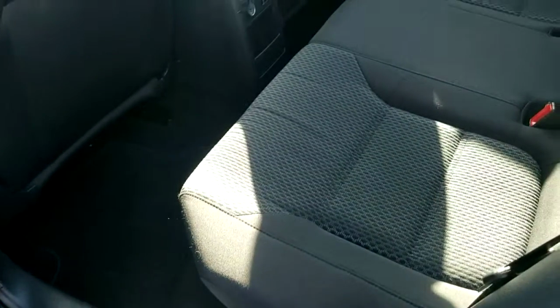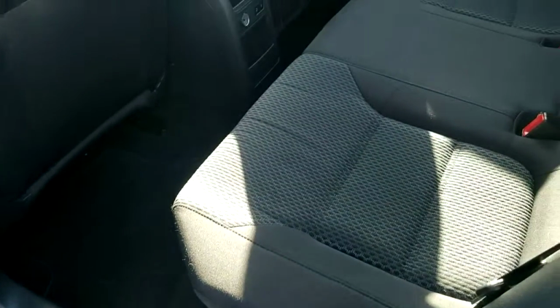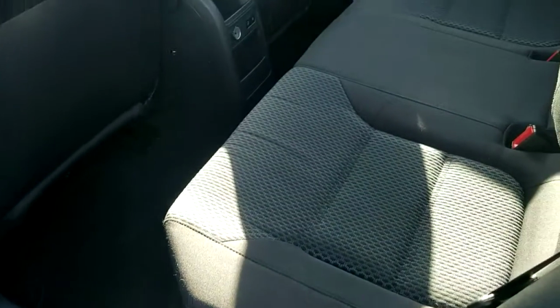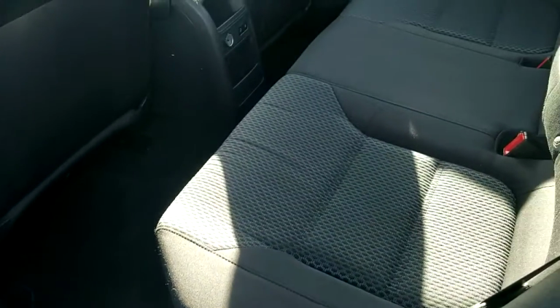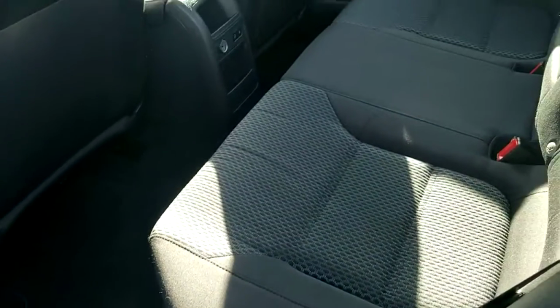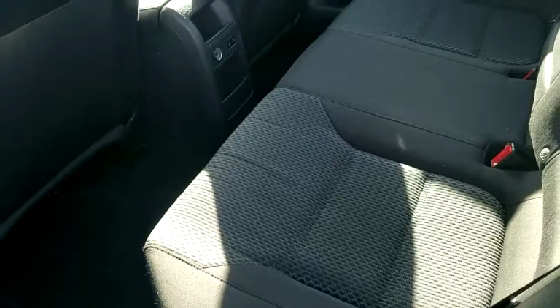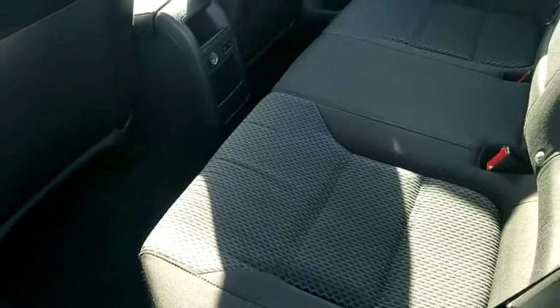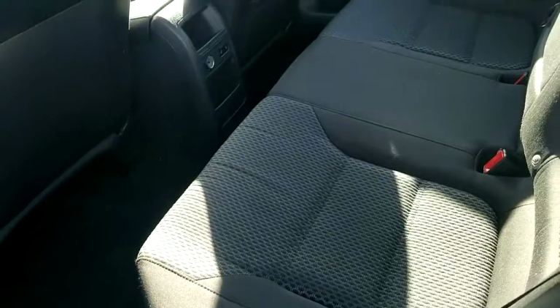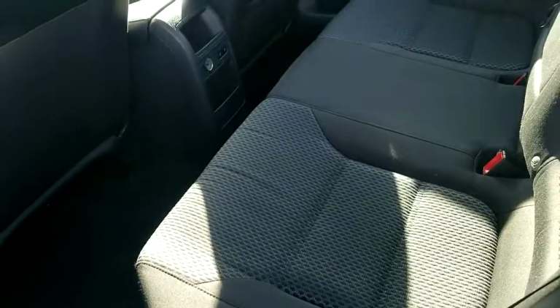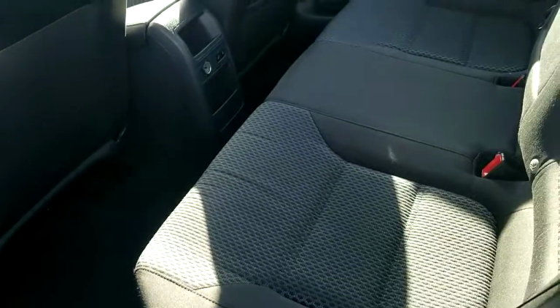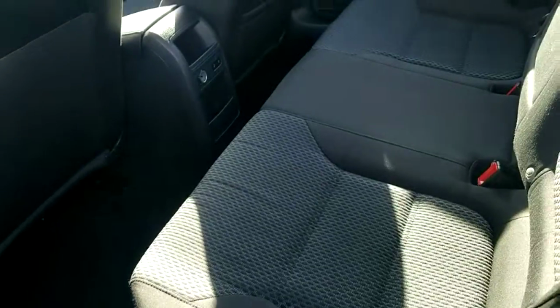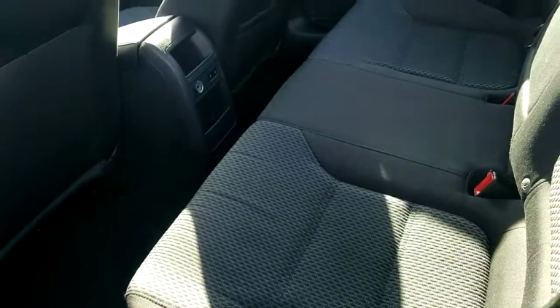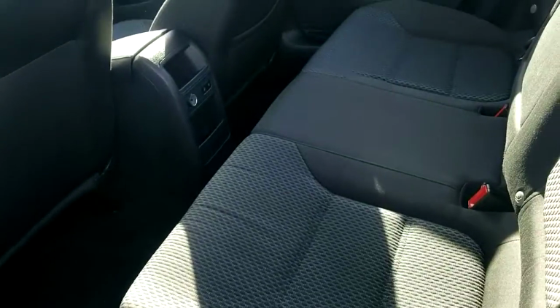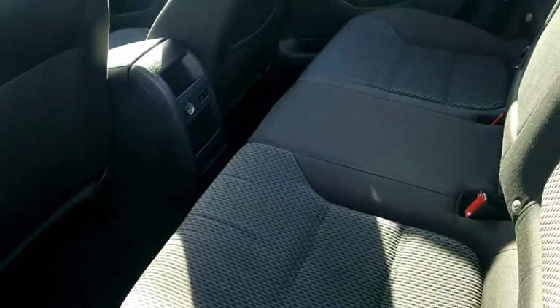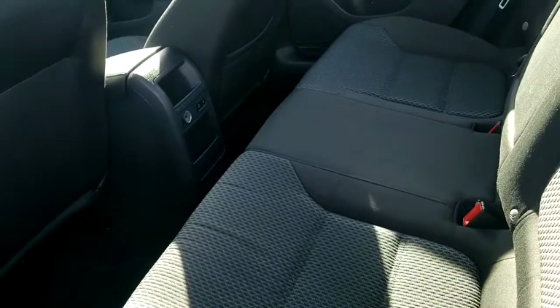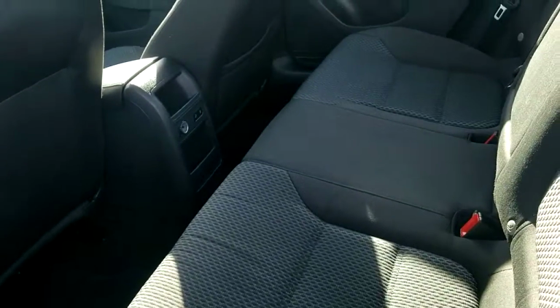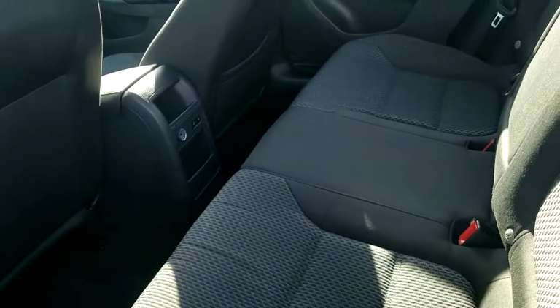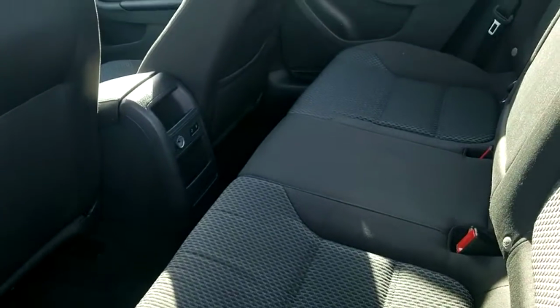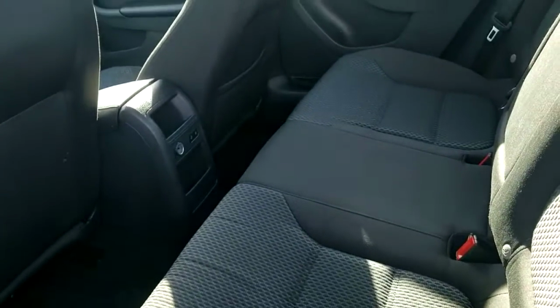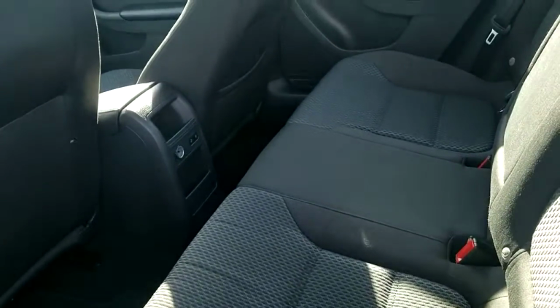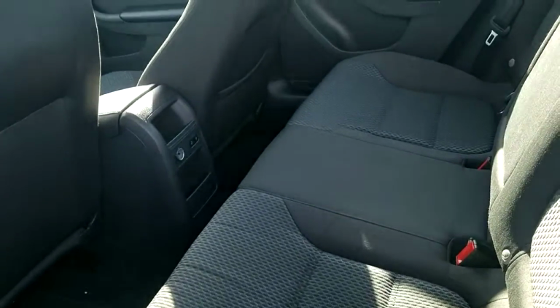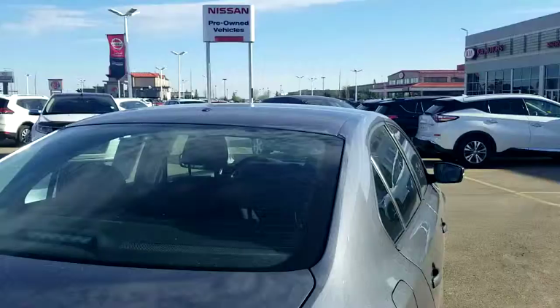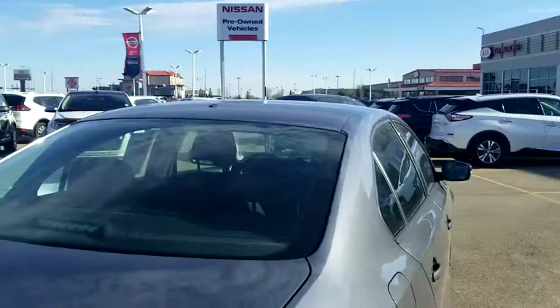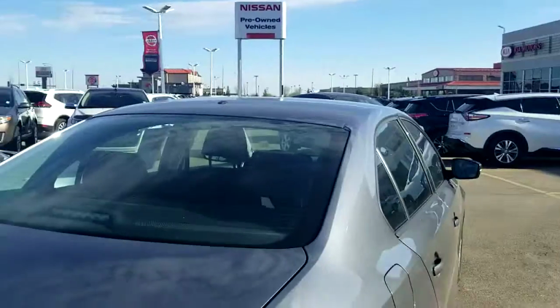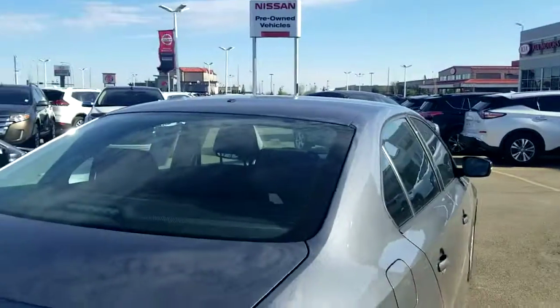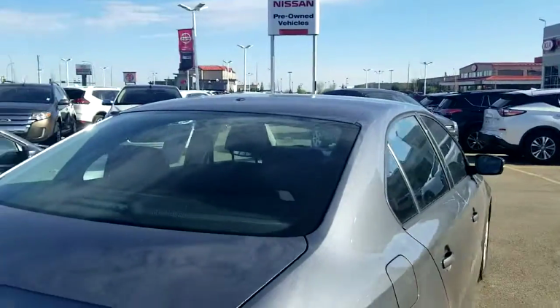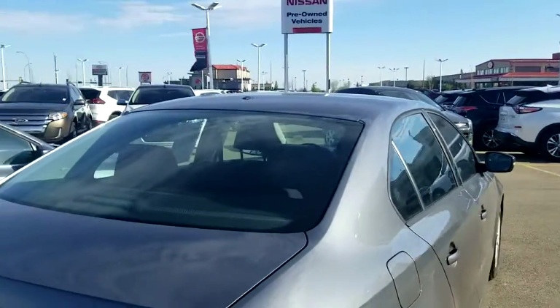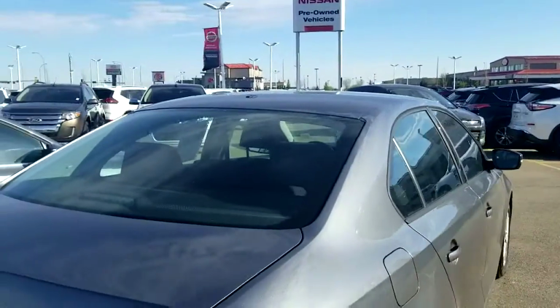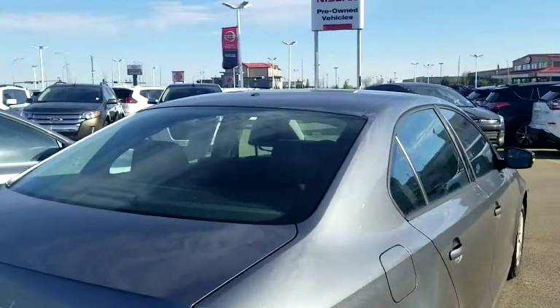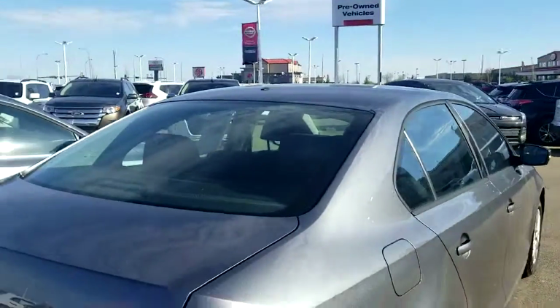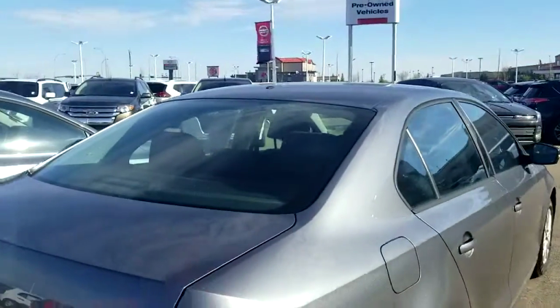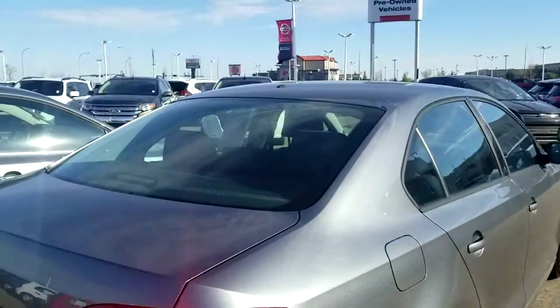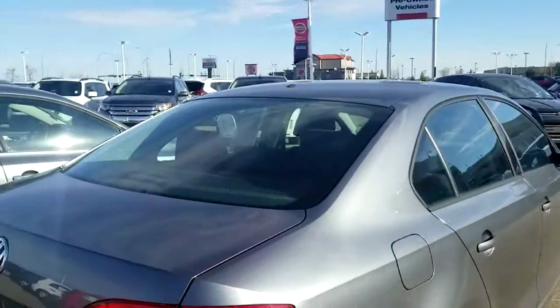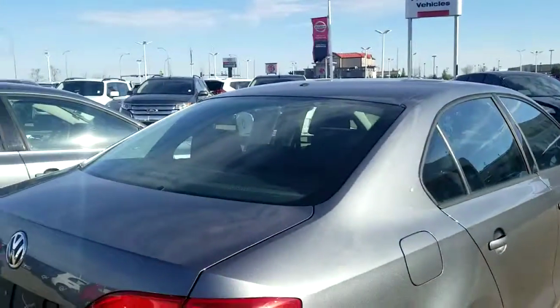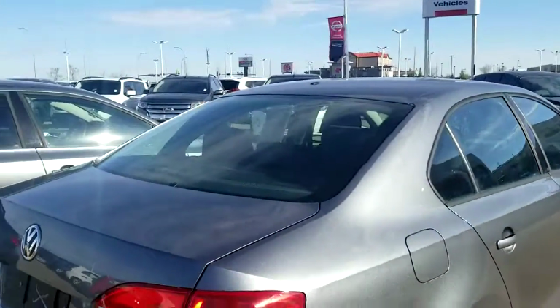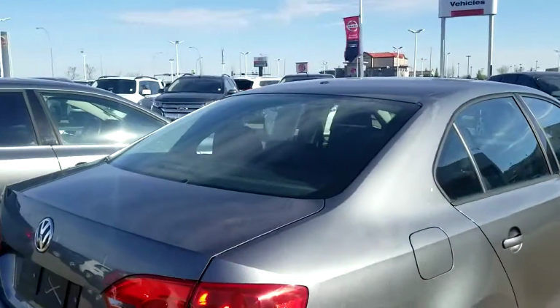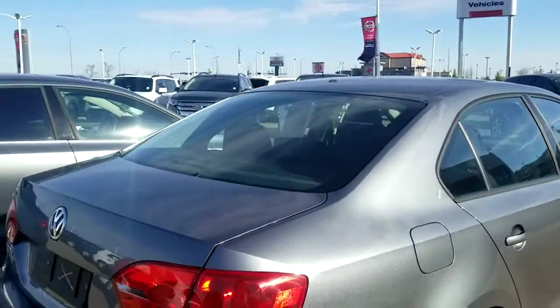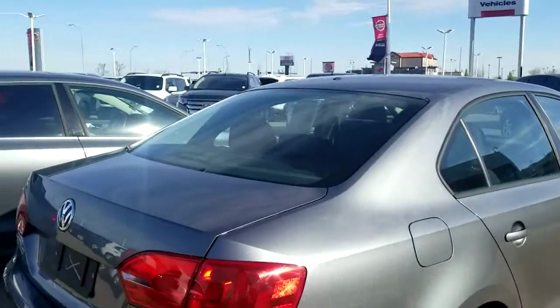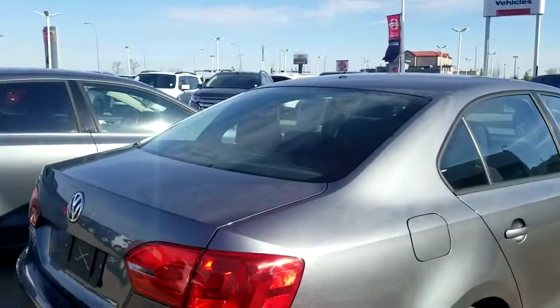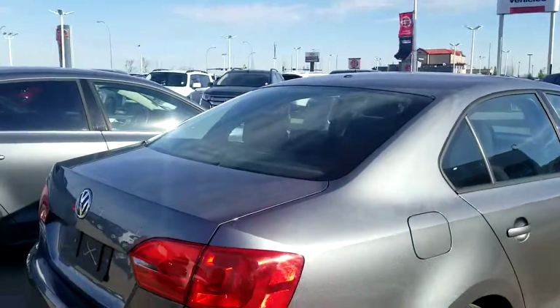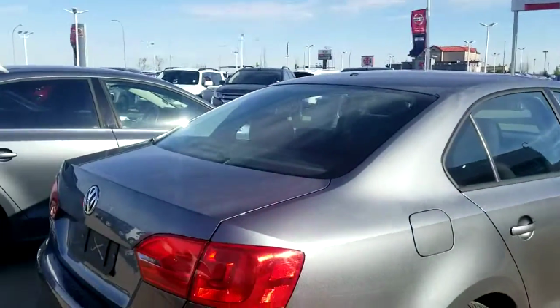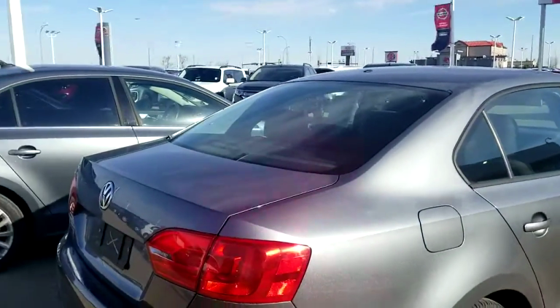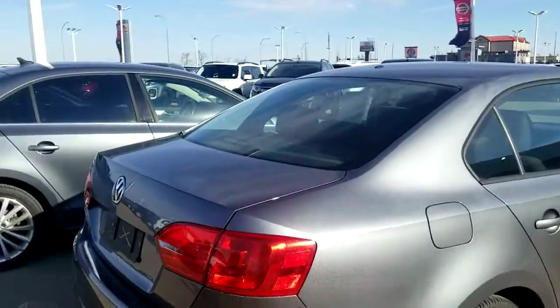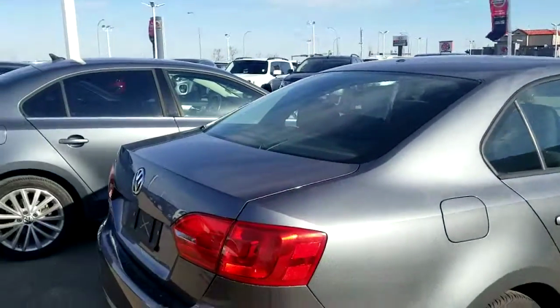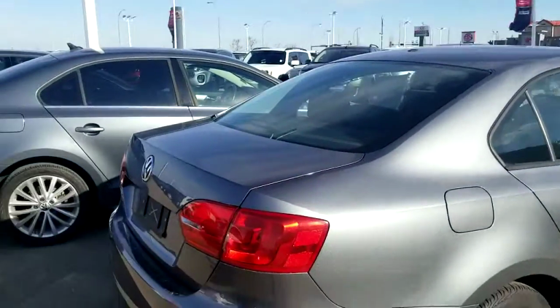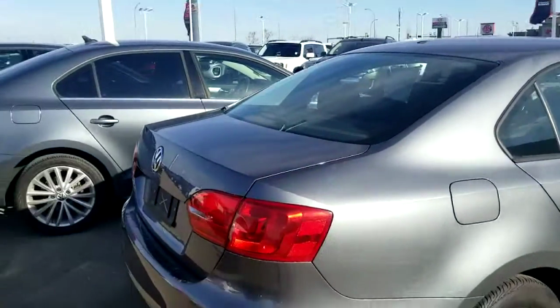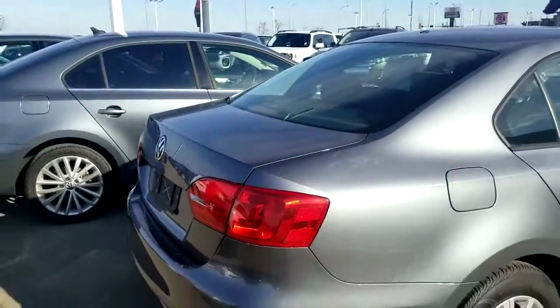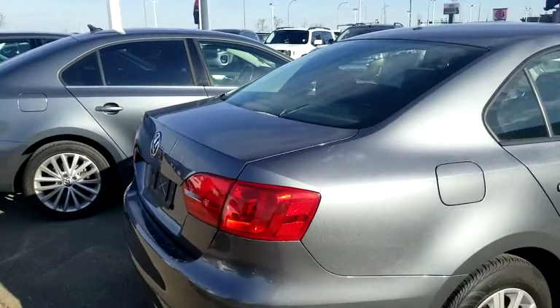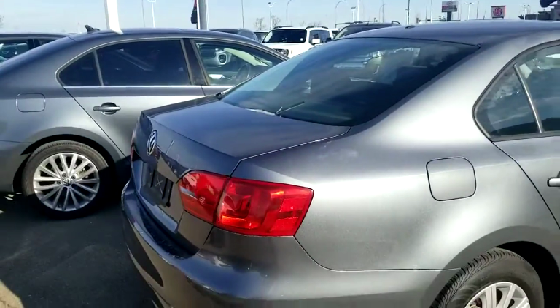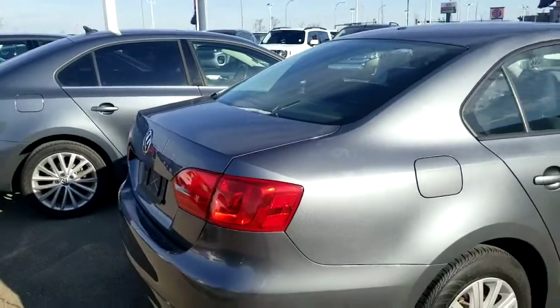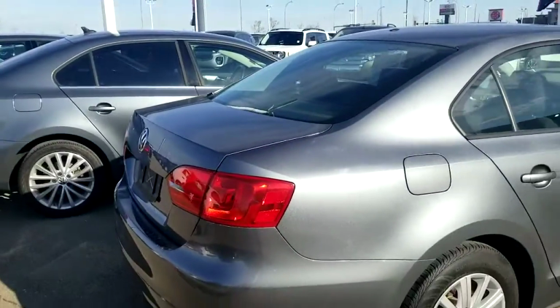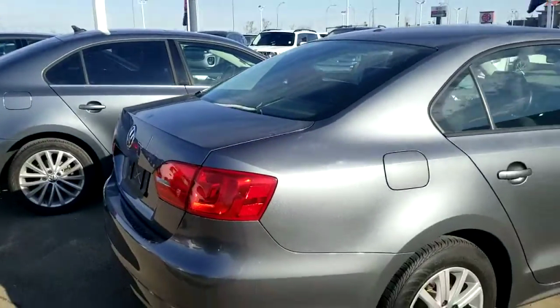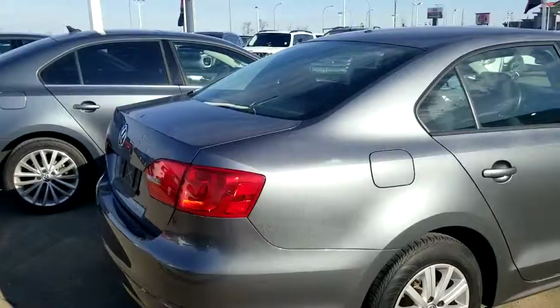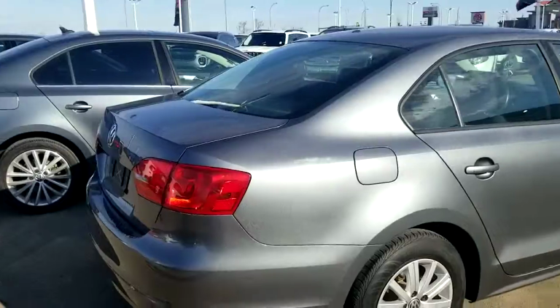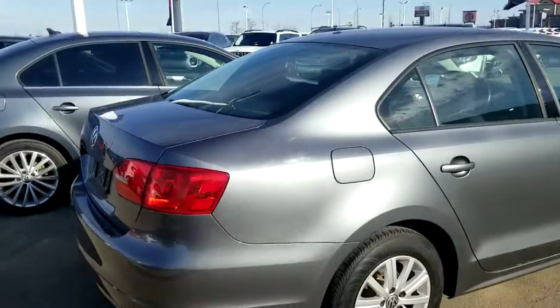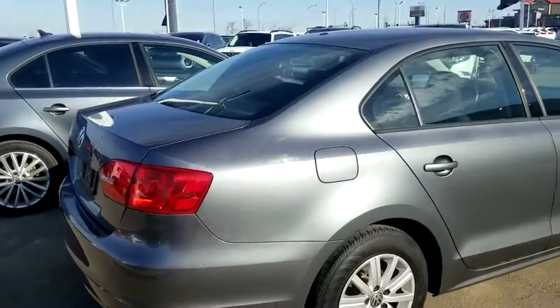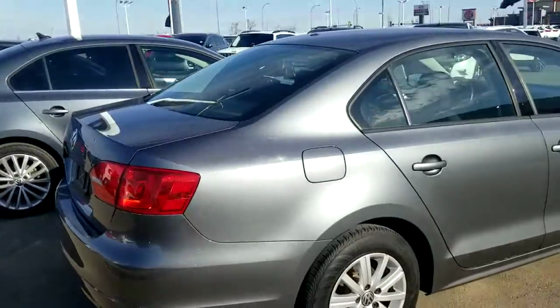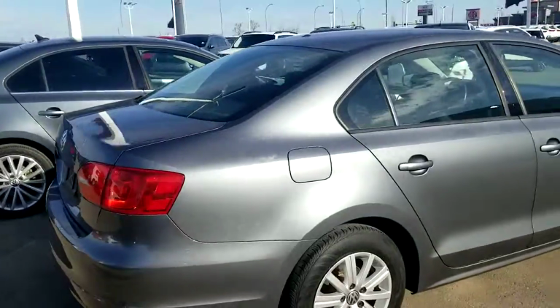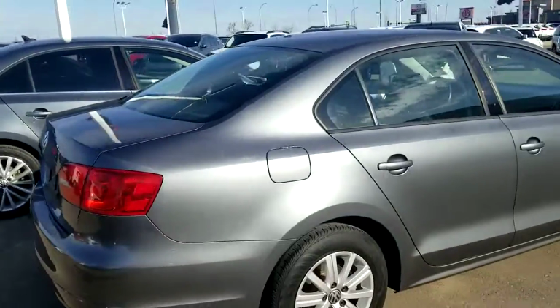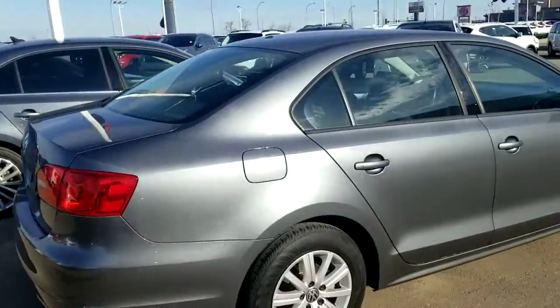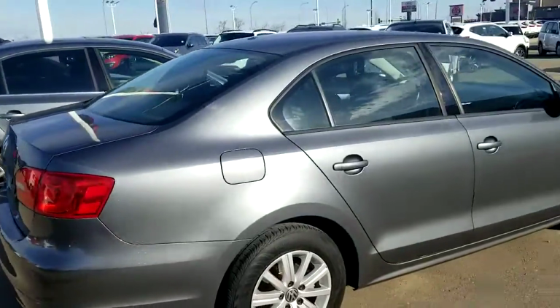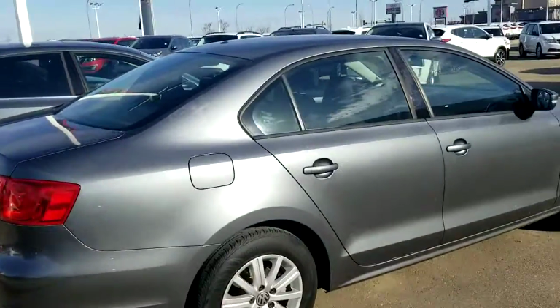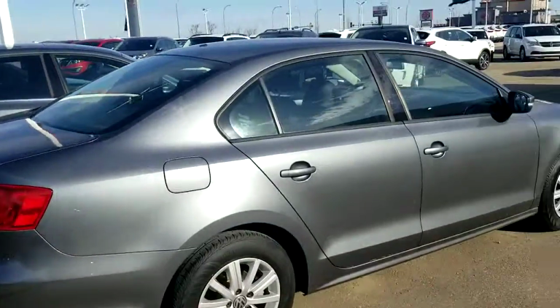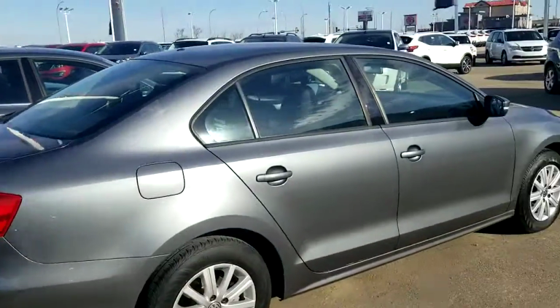That's what the rear seats look like. And that's a look from the back and the other side.